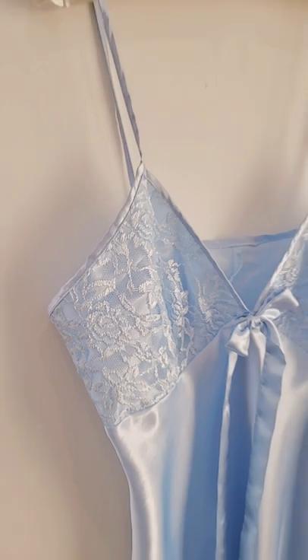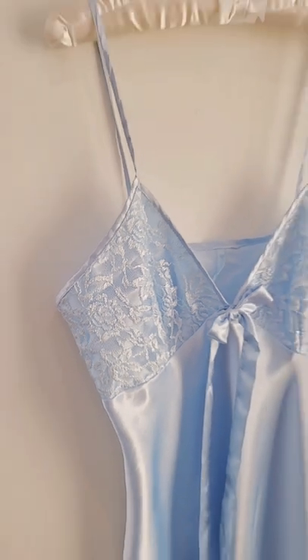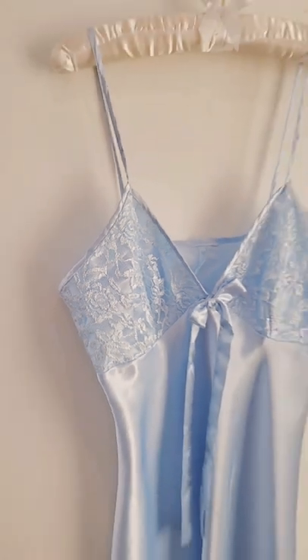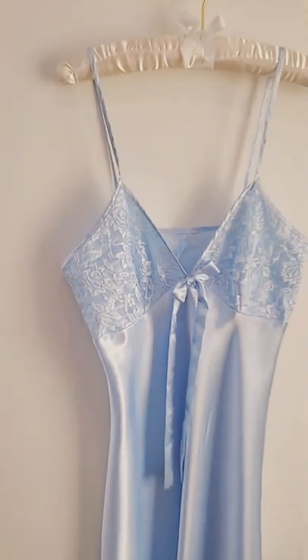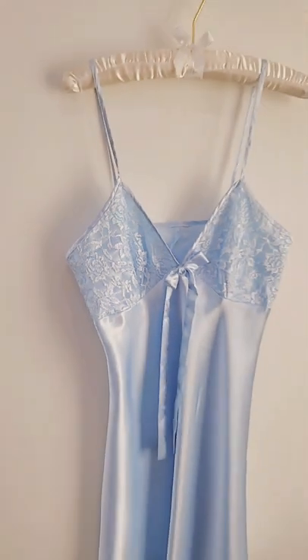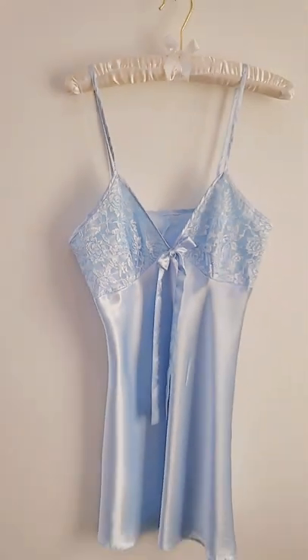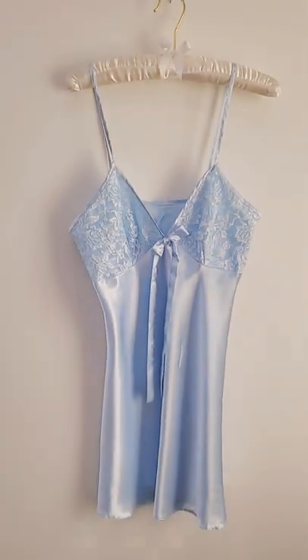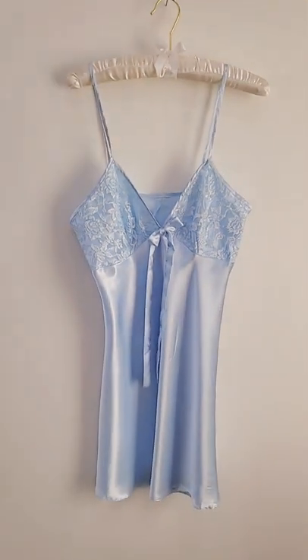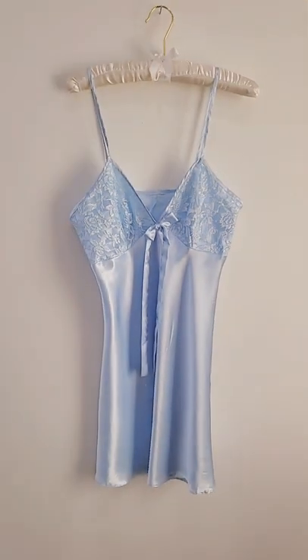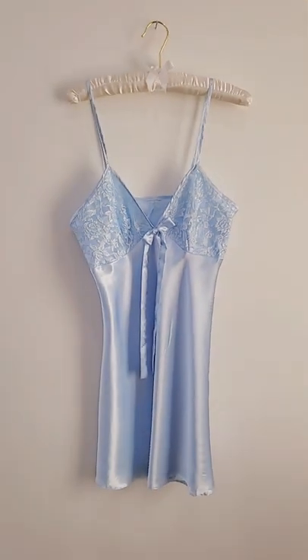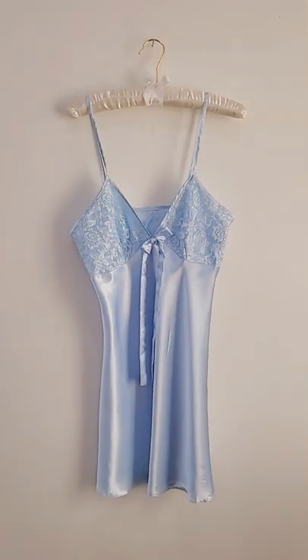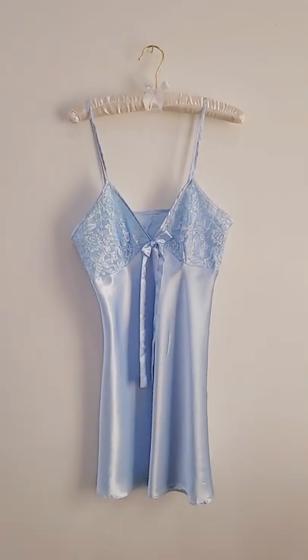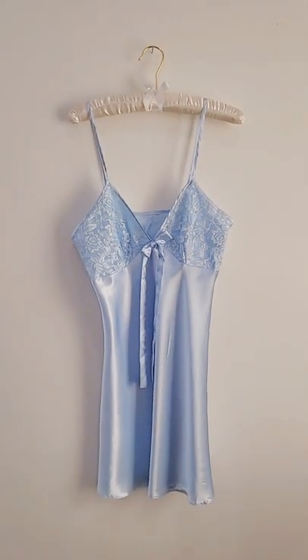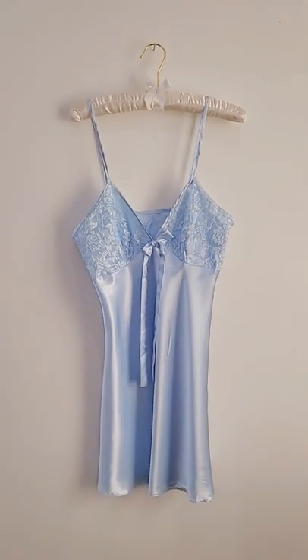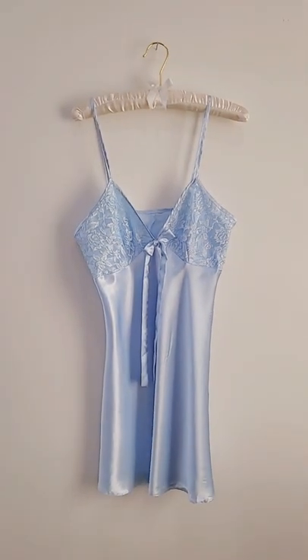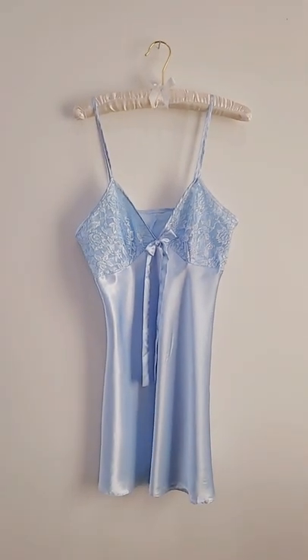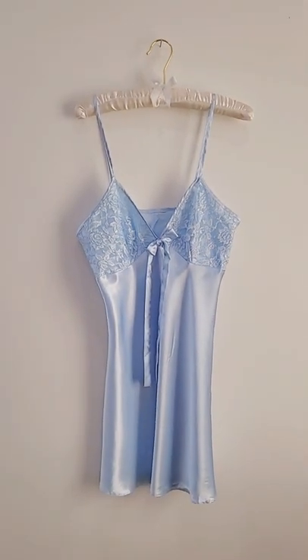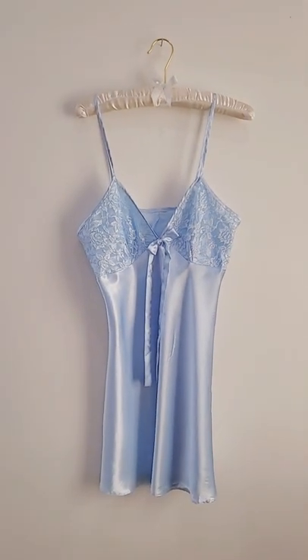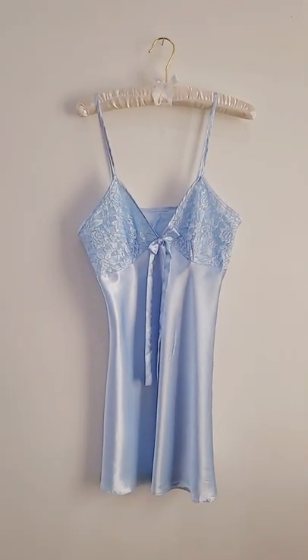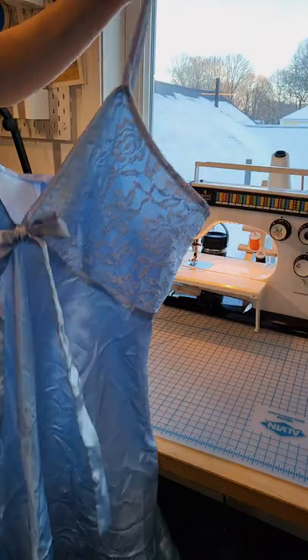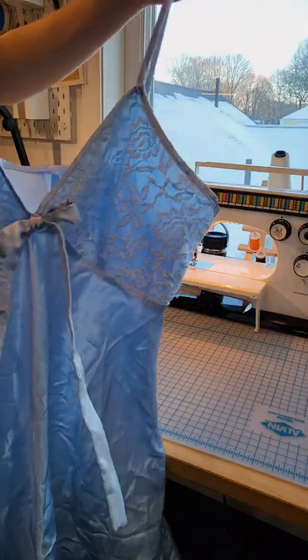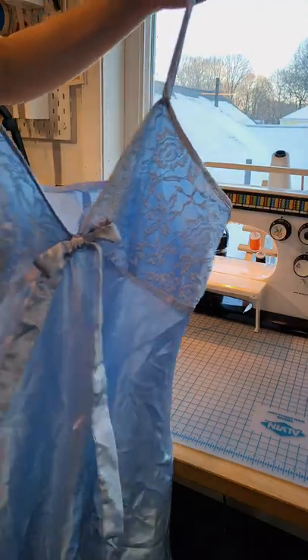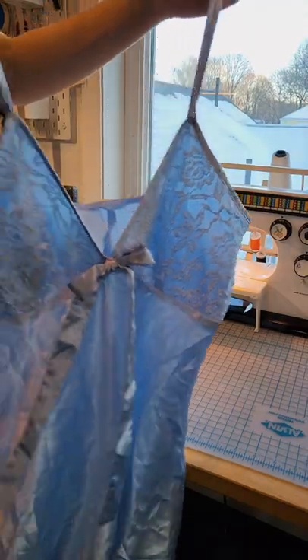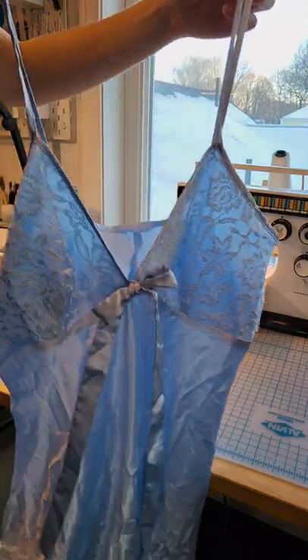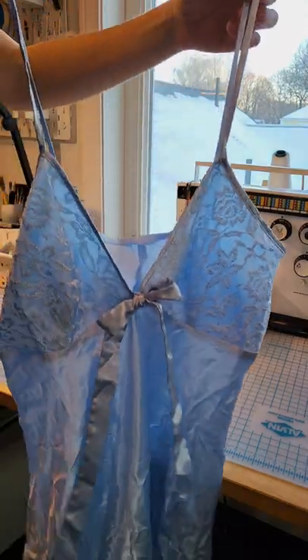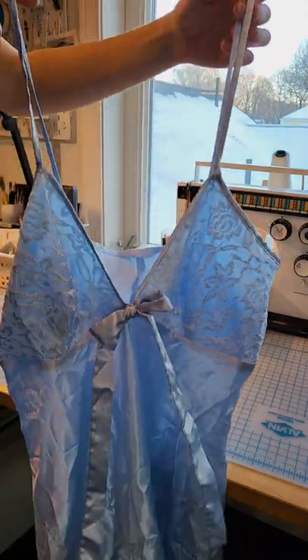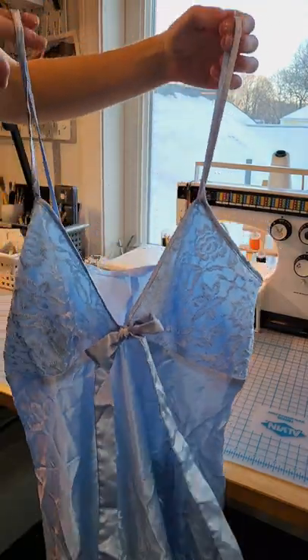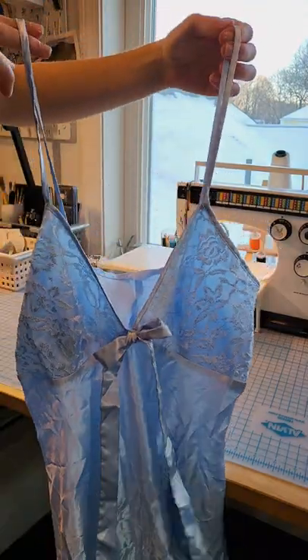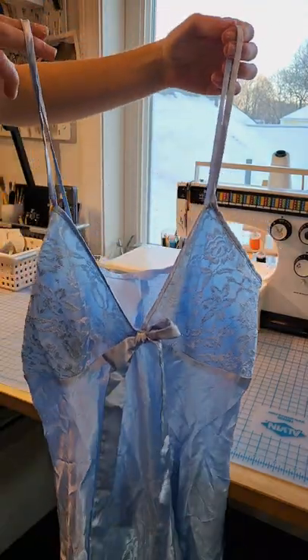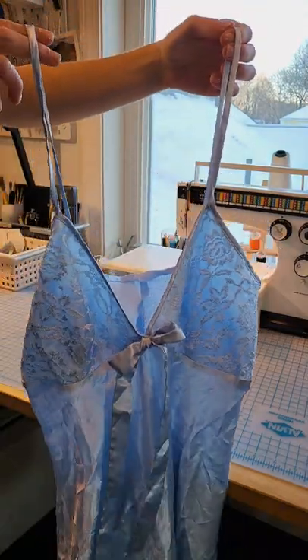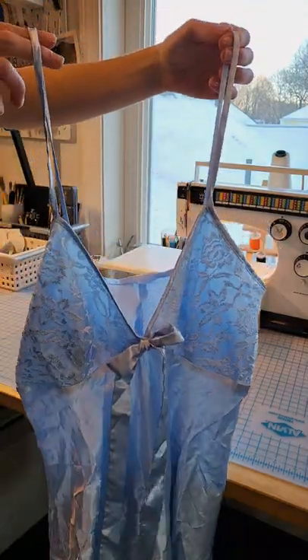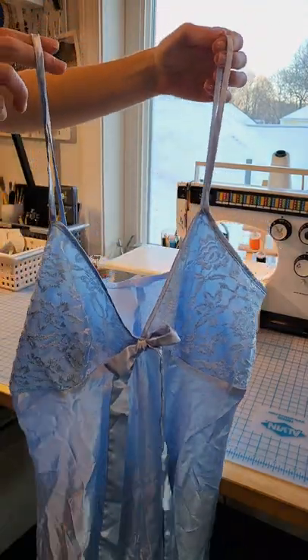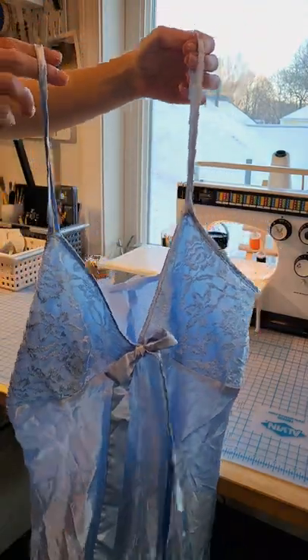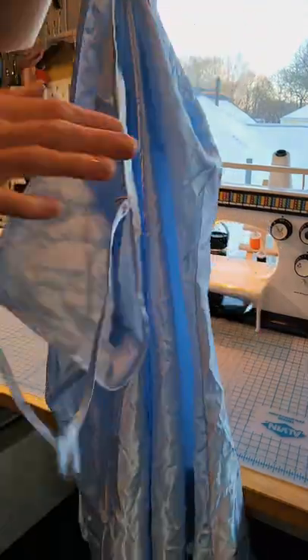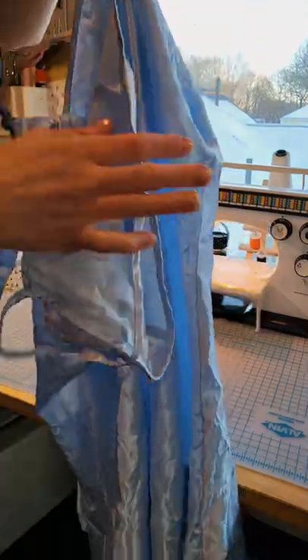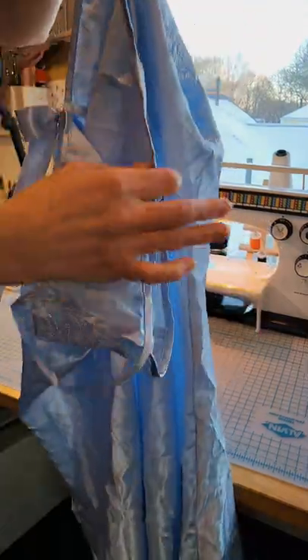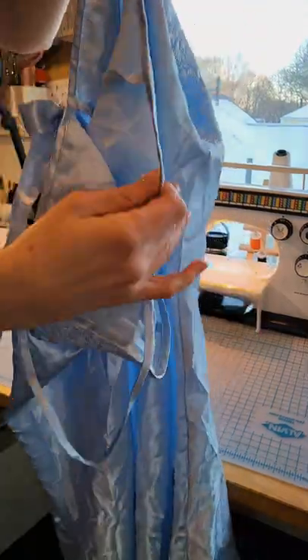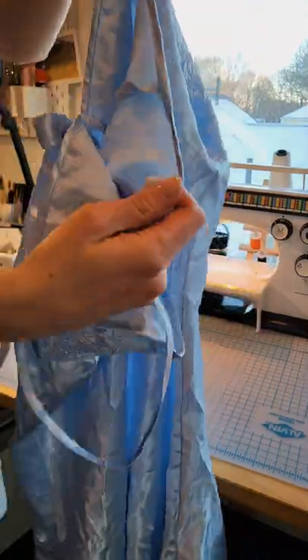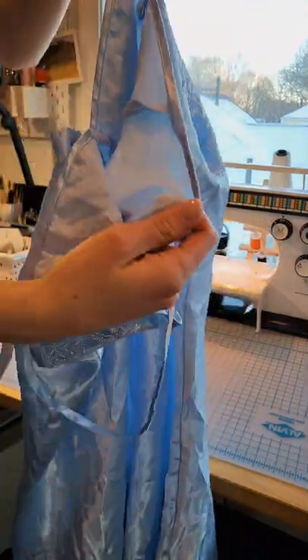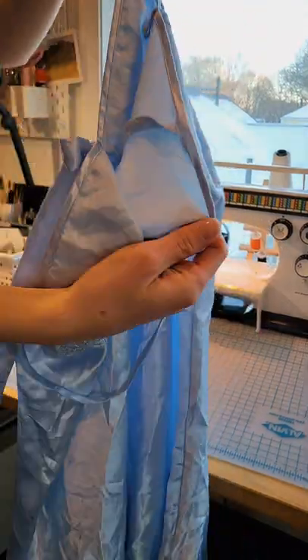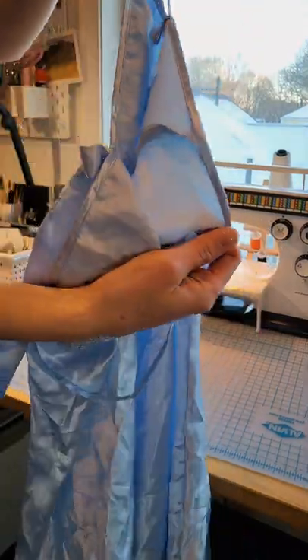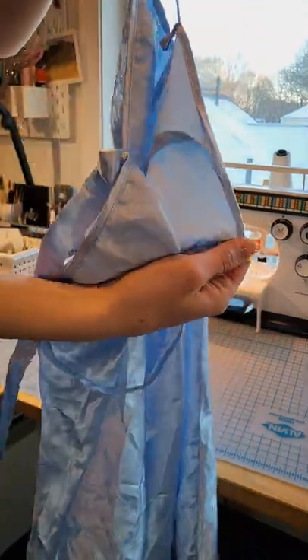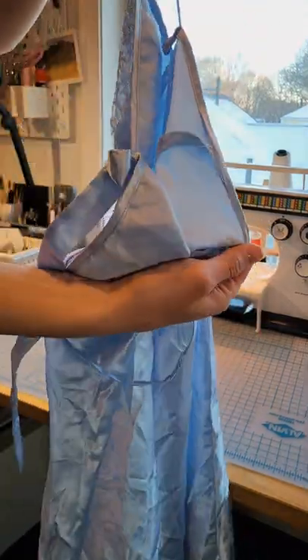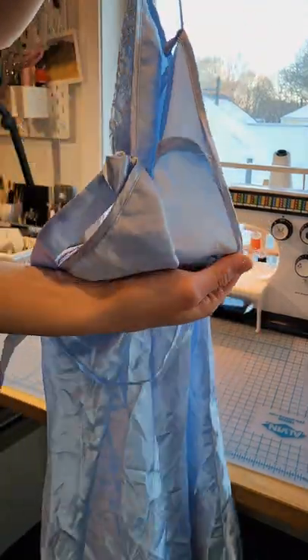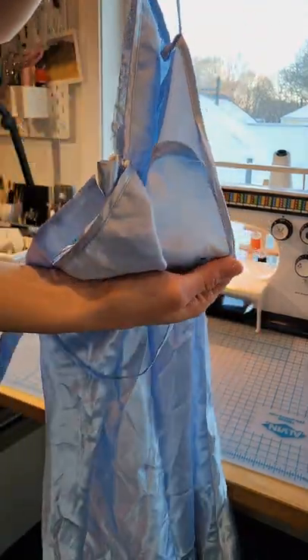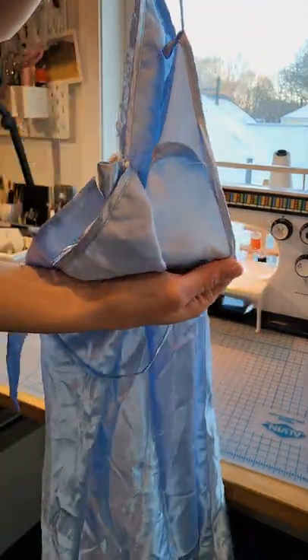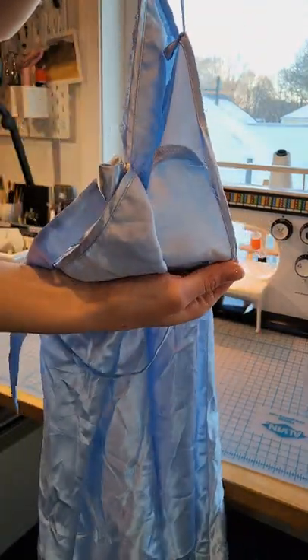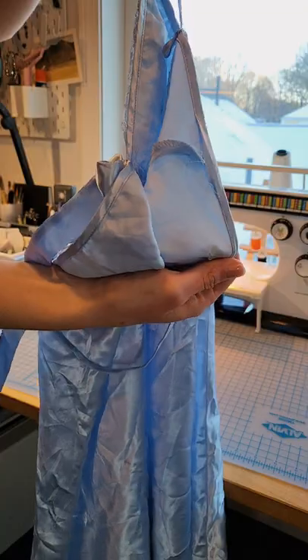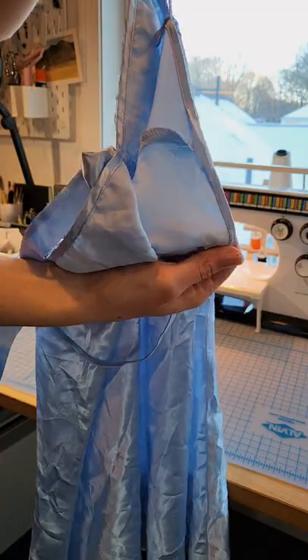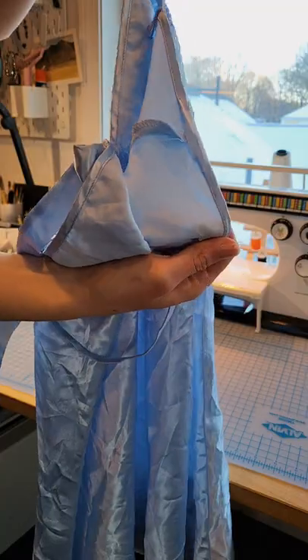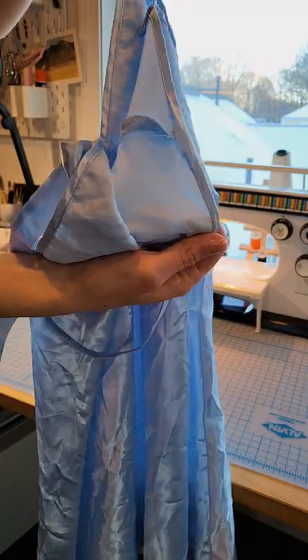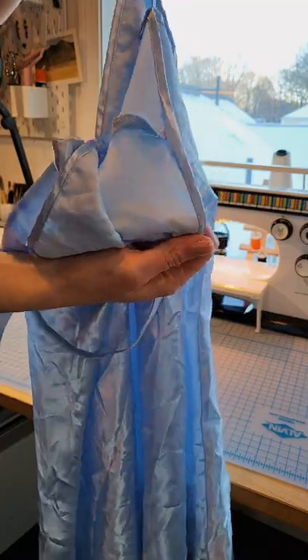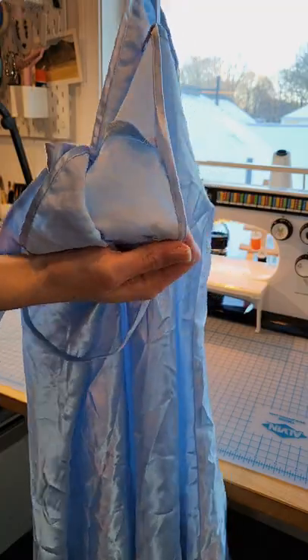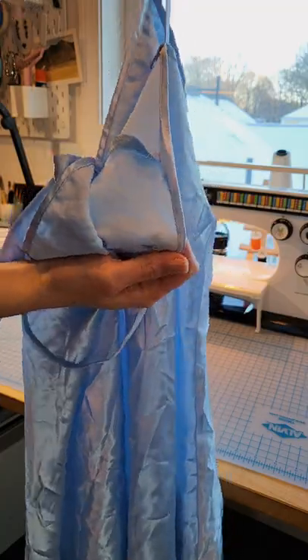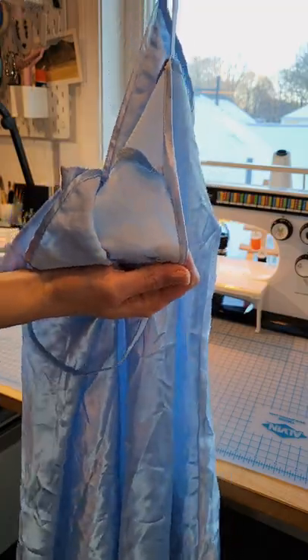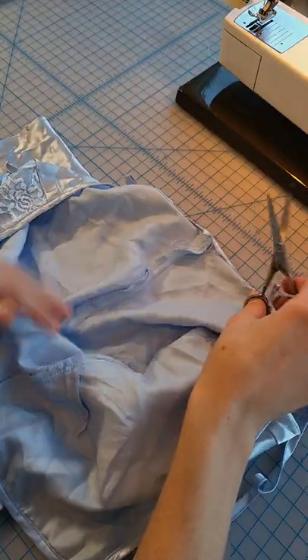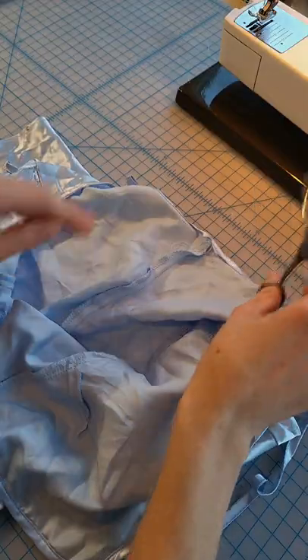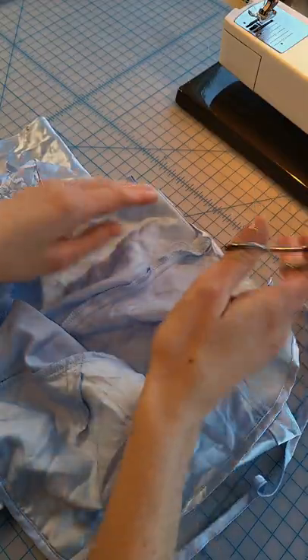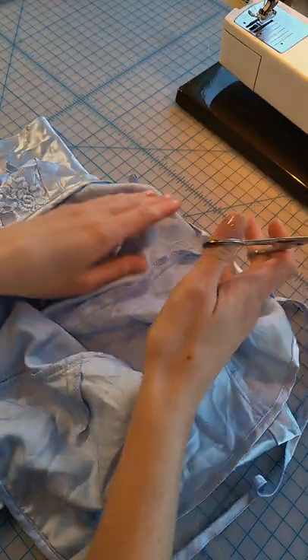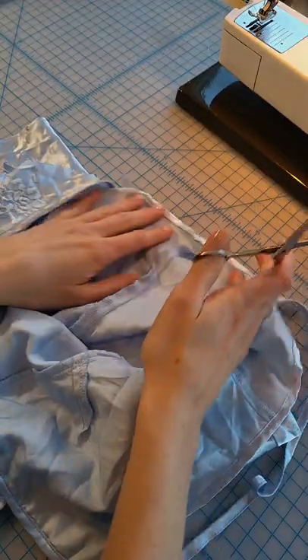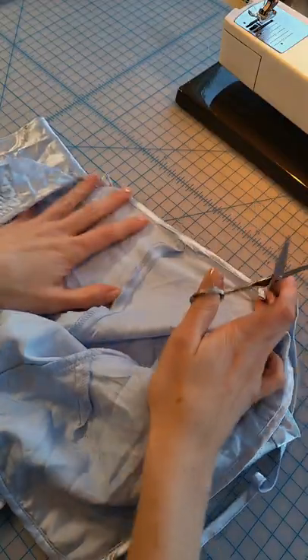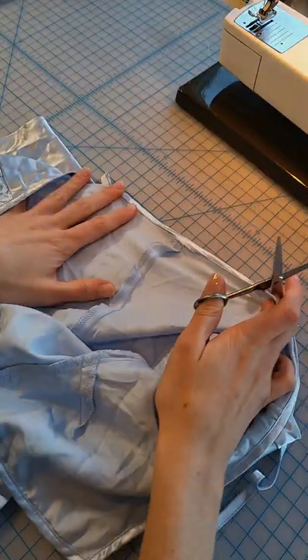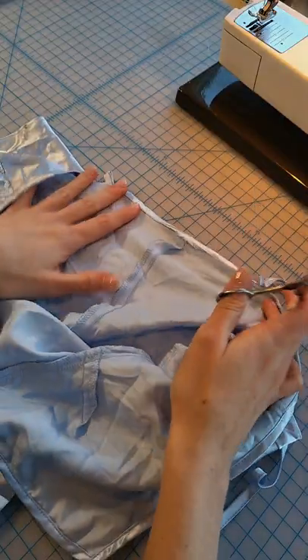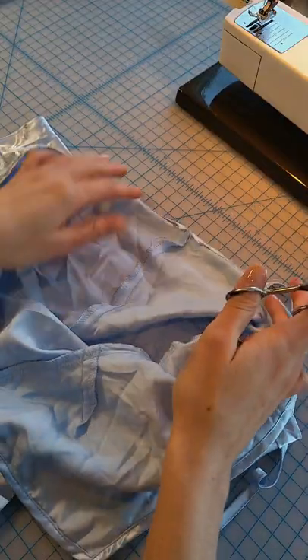Hi! Today I'm going to be fixing this beautiful satin slip dress. The bias binding has come undone in the back, so I'm just going to stitch it right back up.